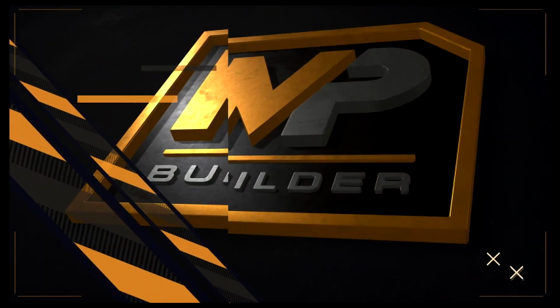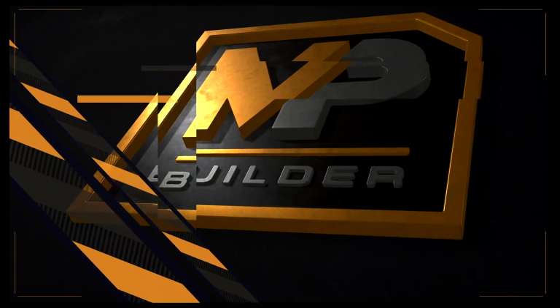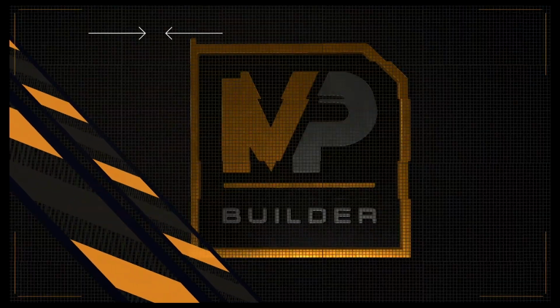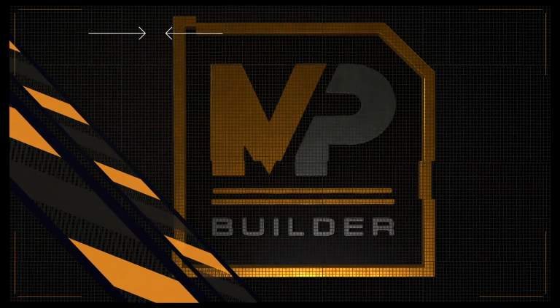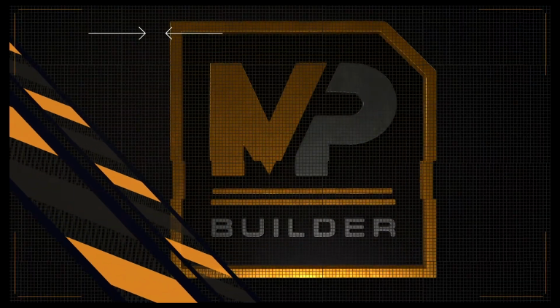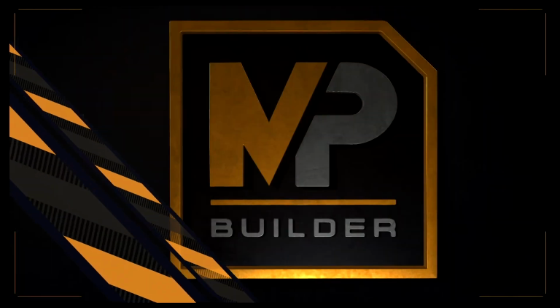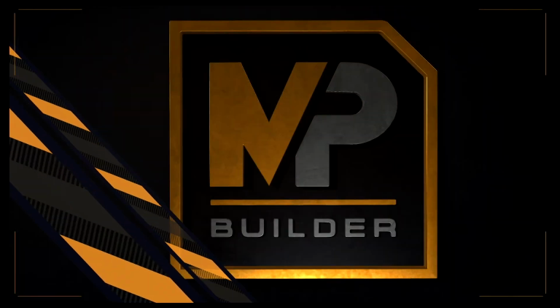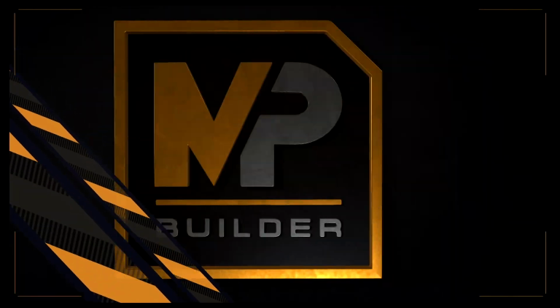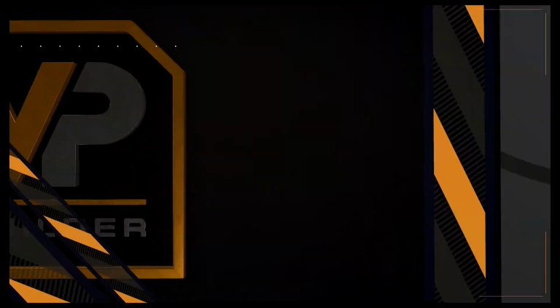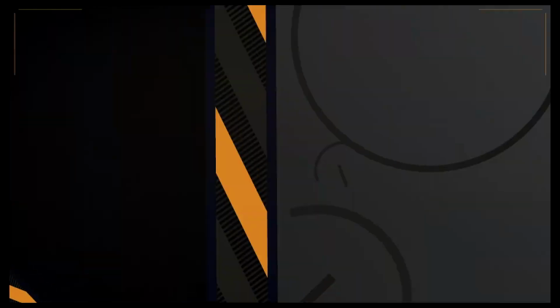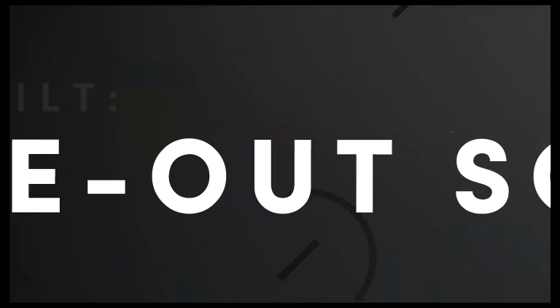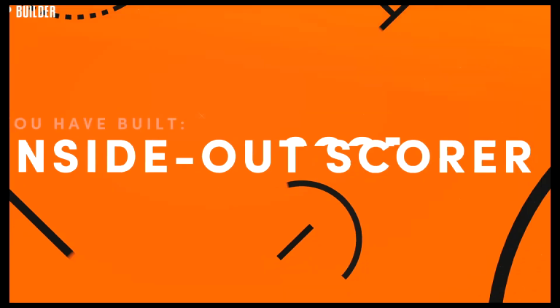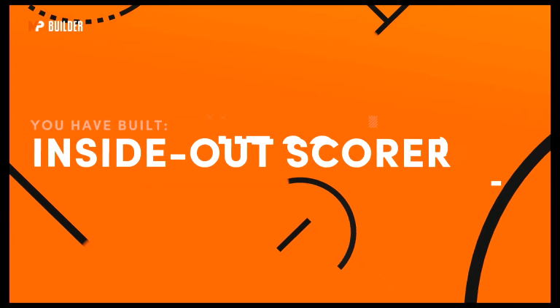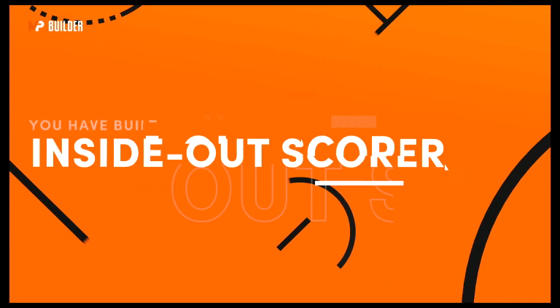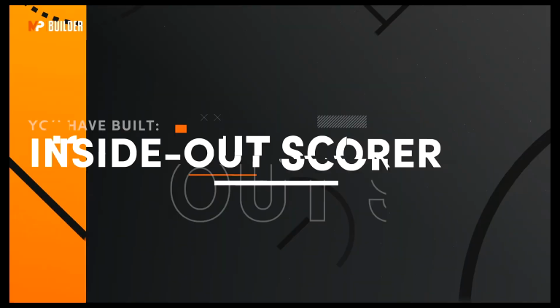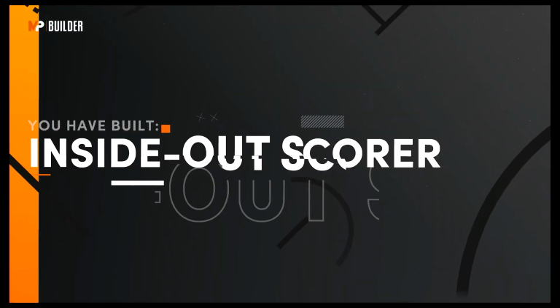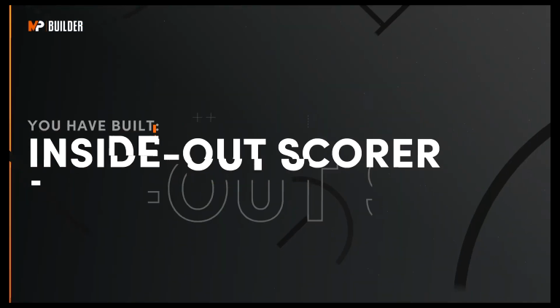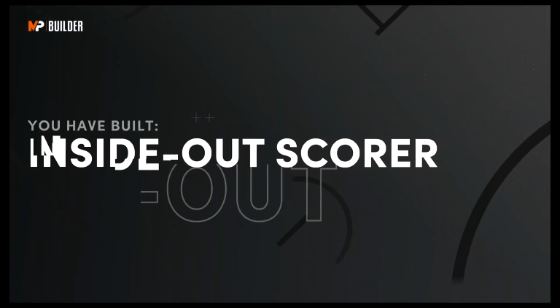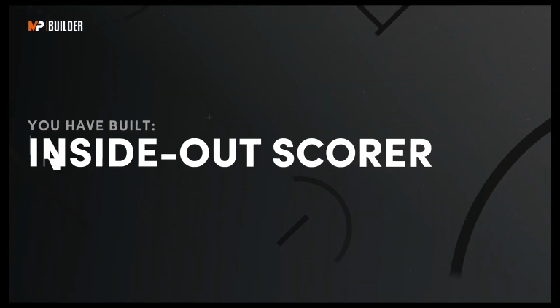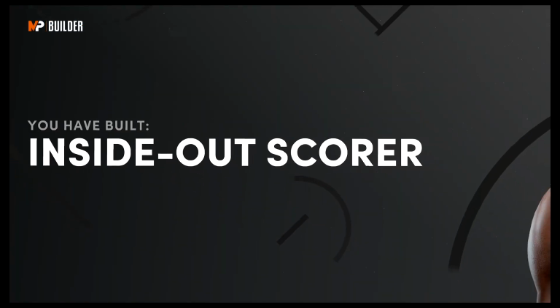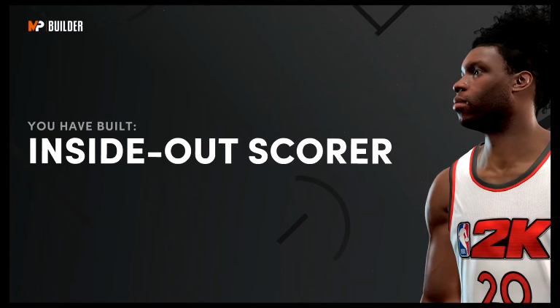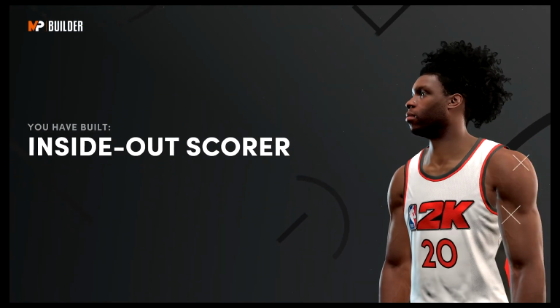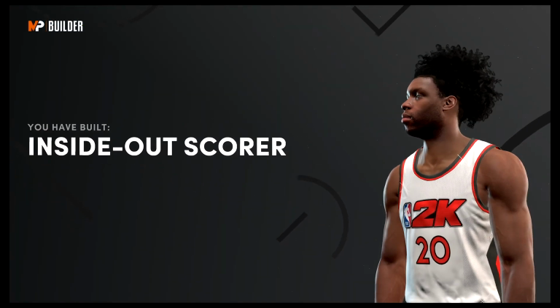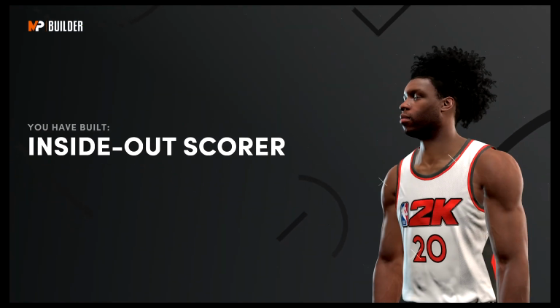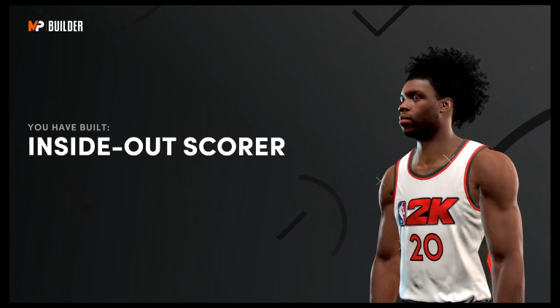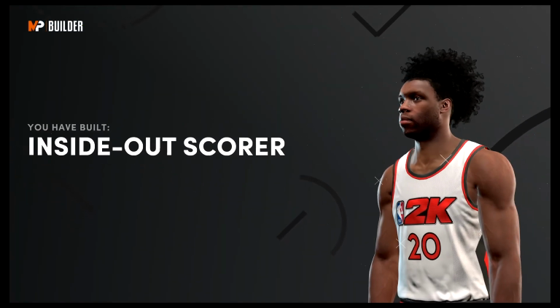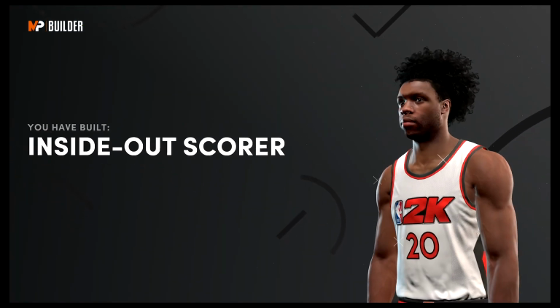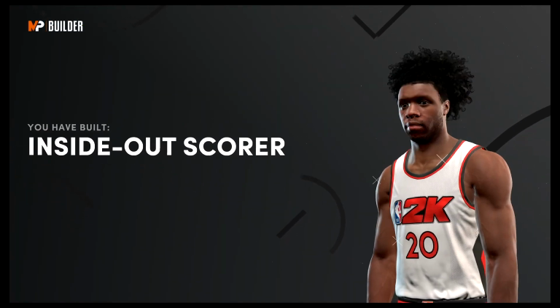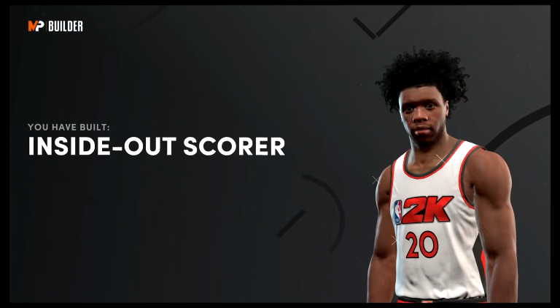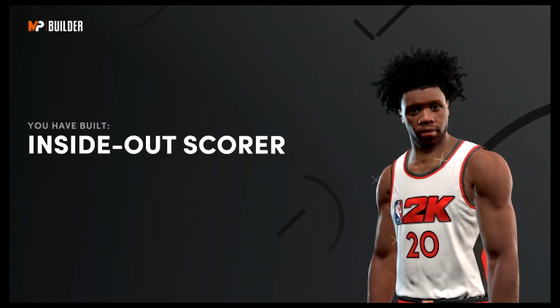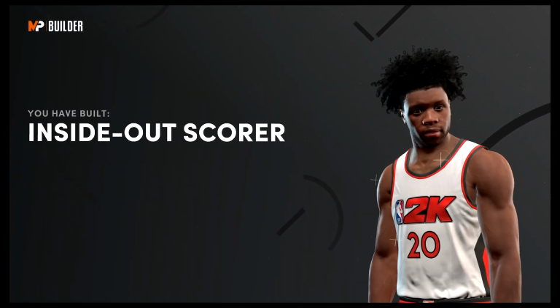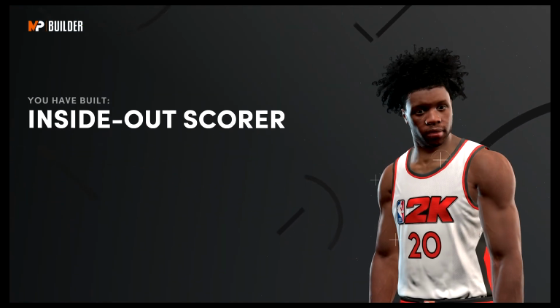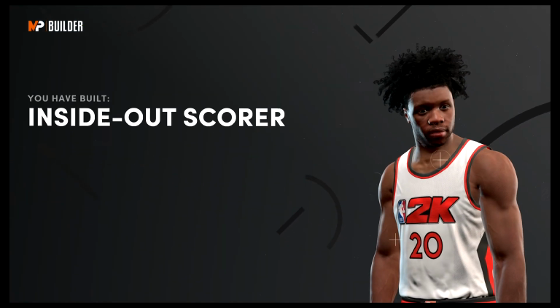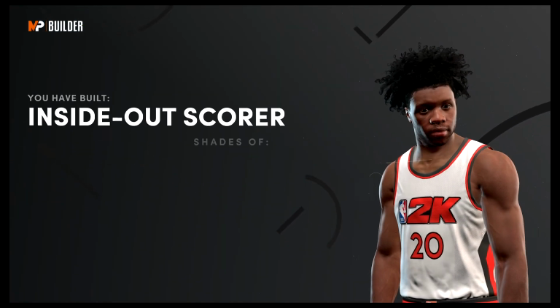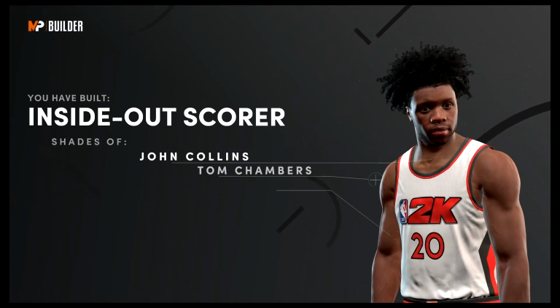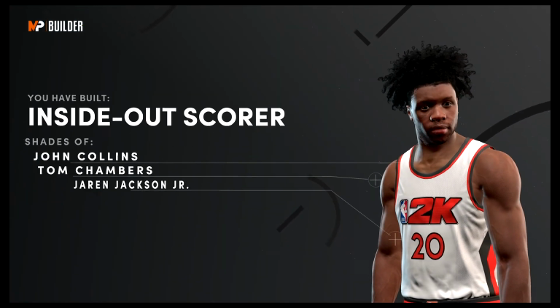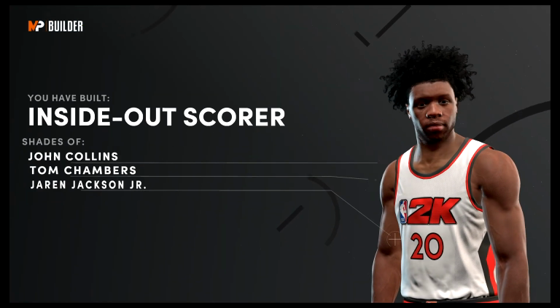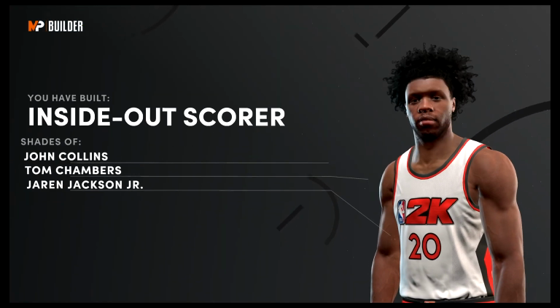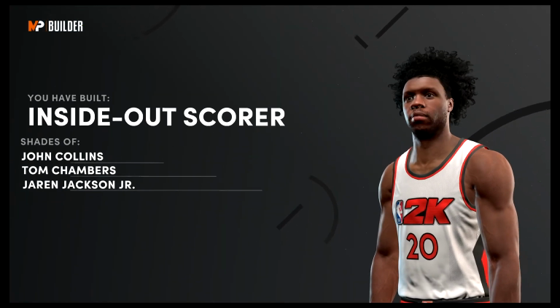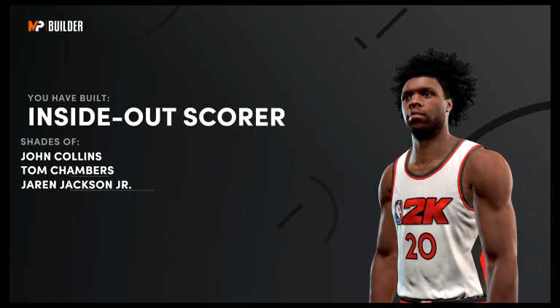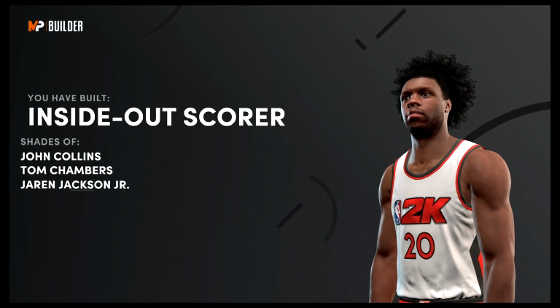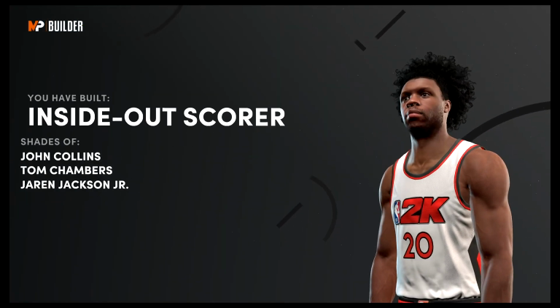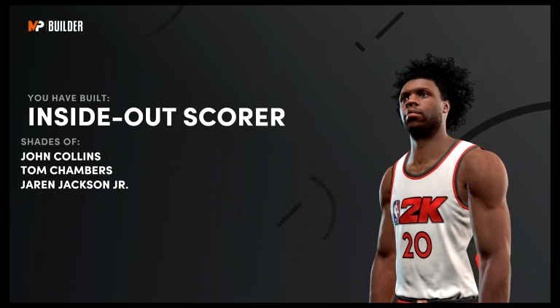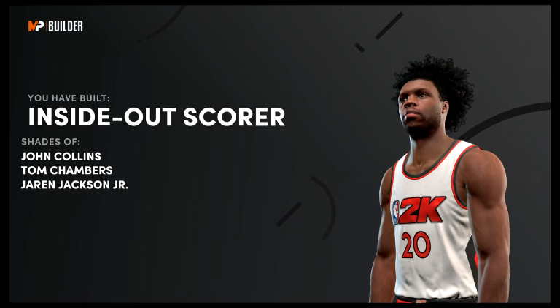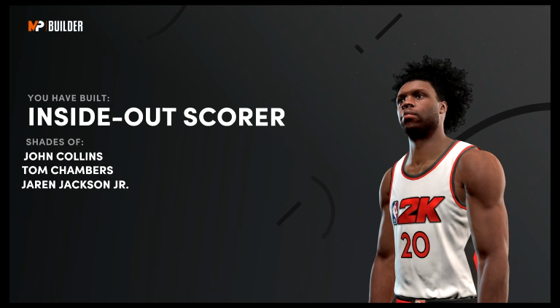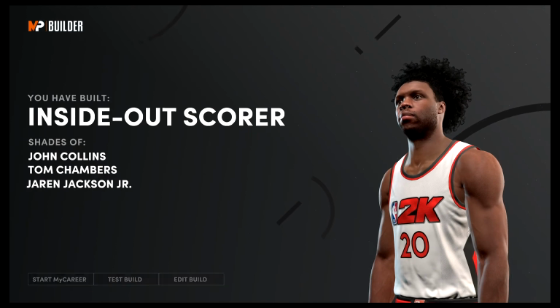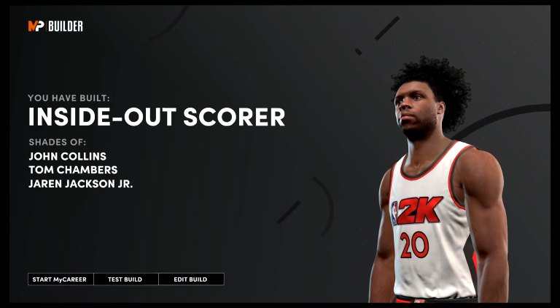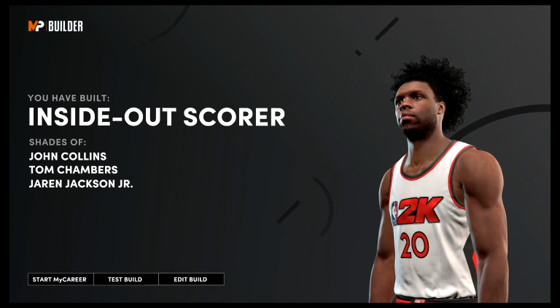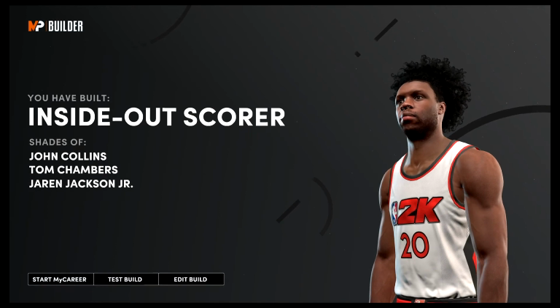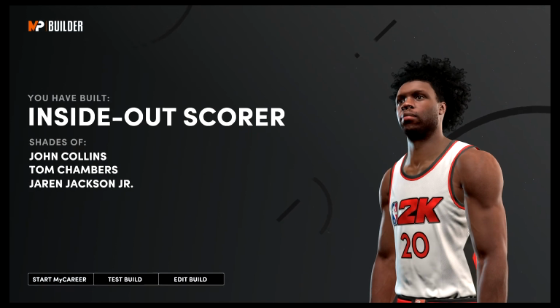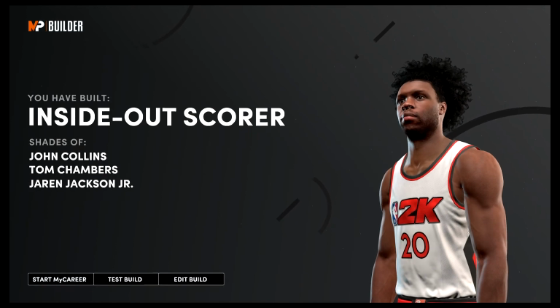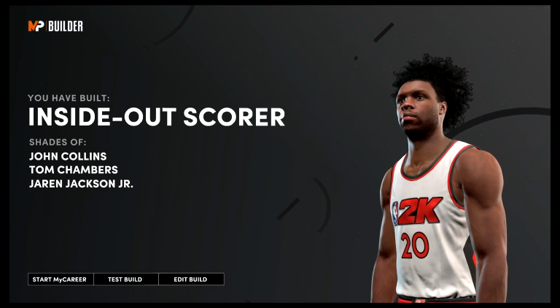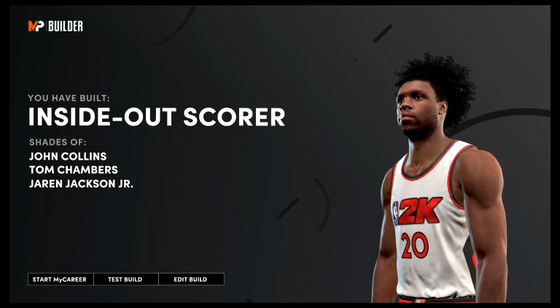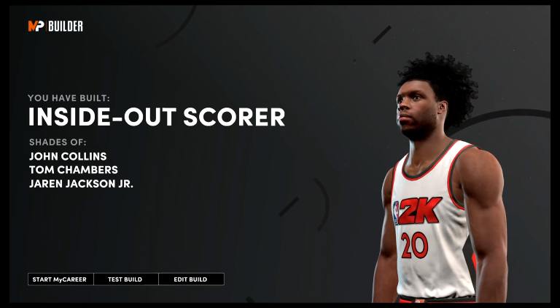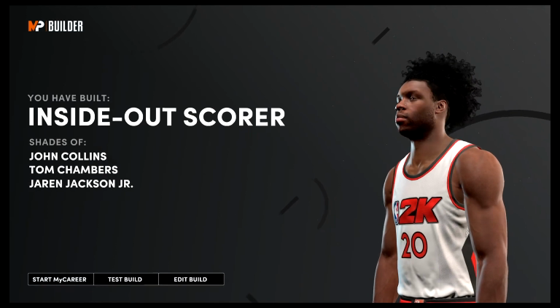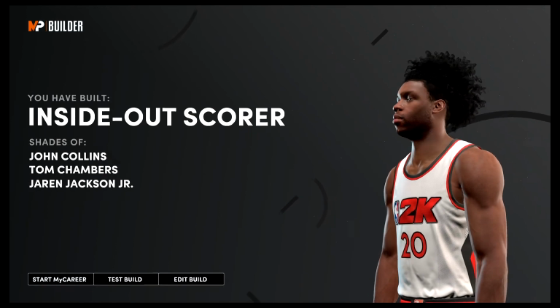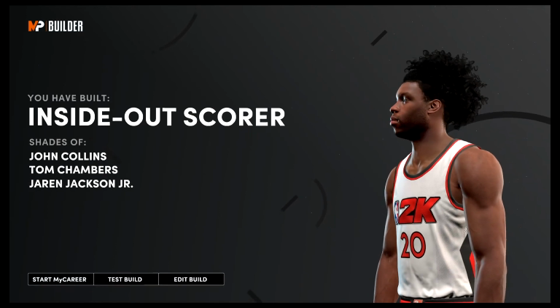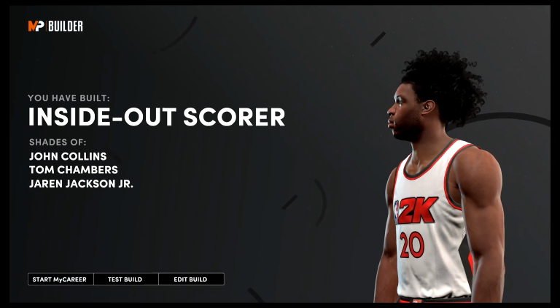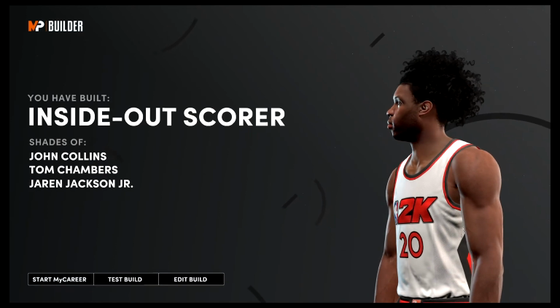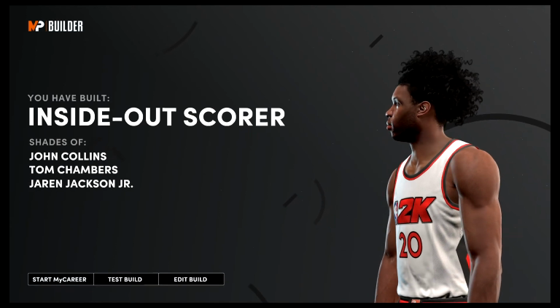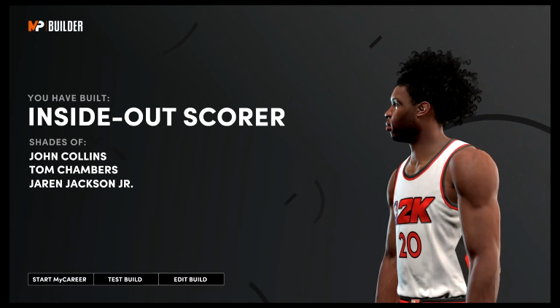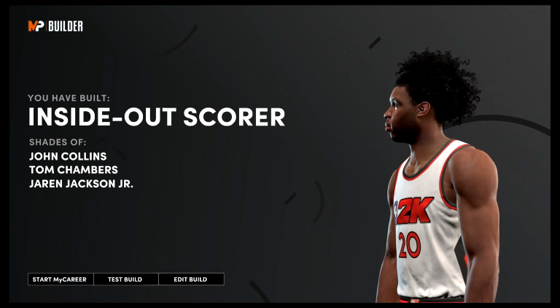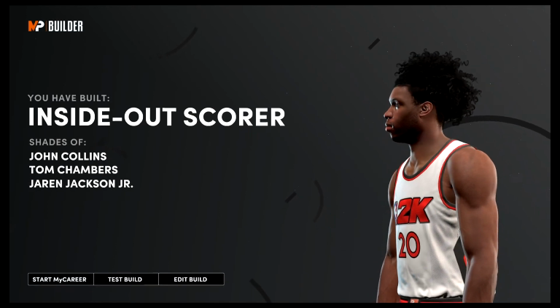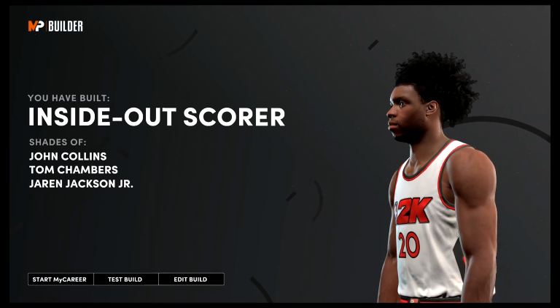The build is complete. You have built an inside out scorer — shades of John Collins, Tom Chambers, and Jaren Jackson Jr.